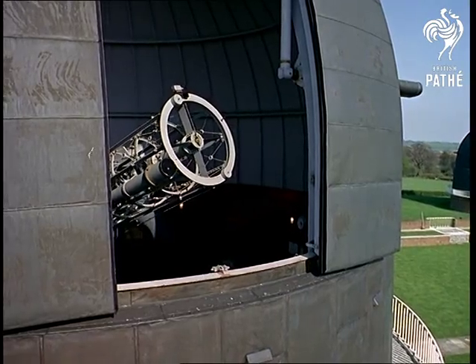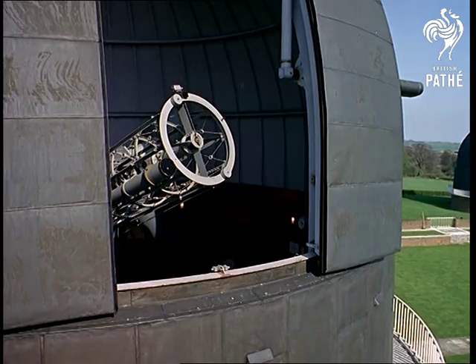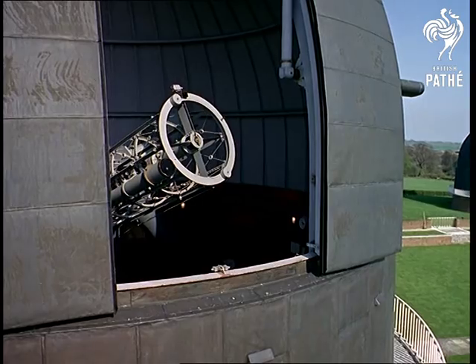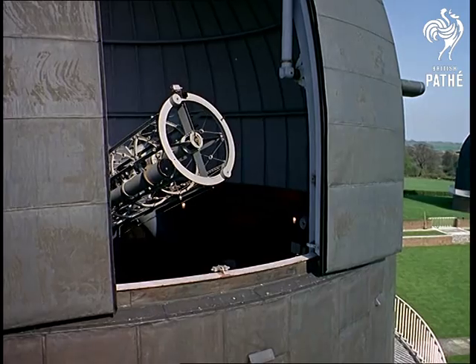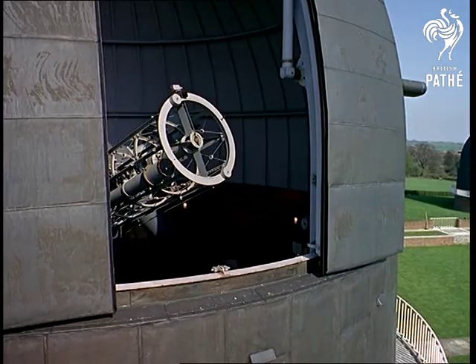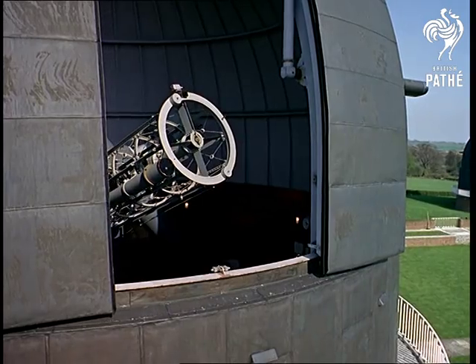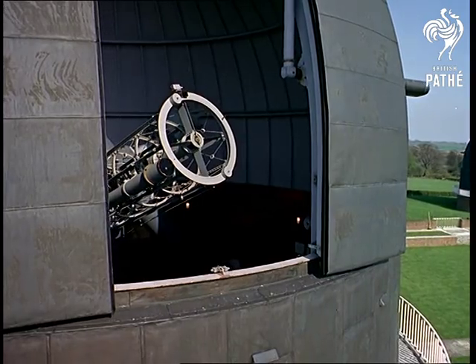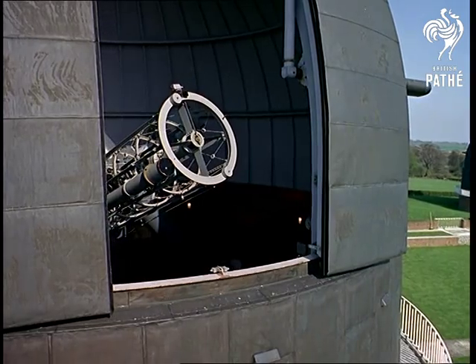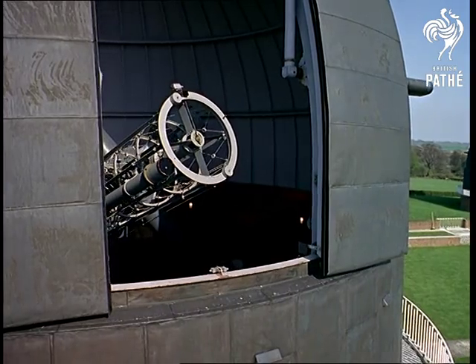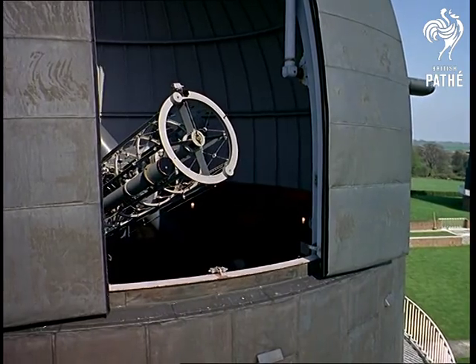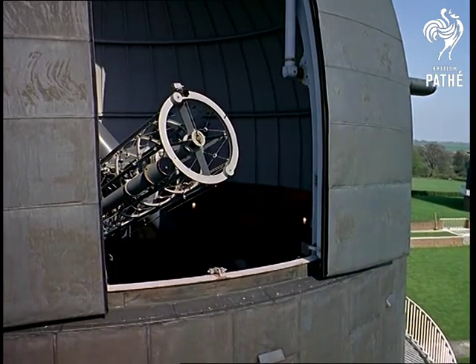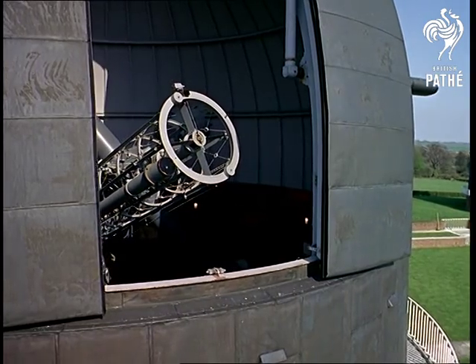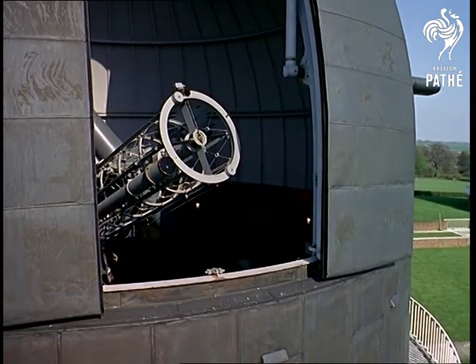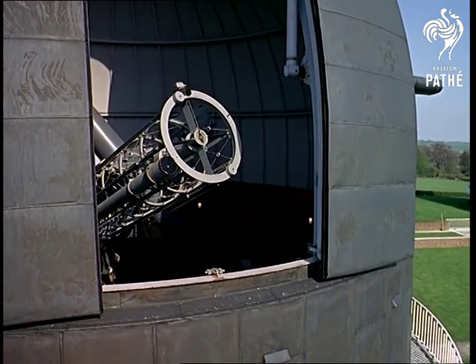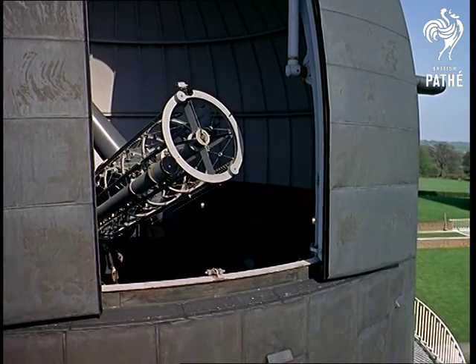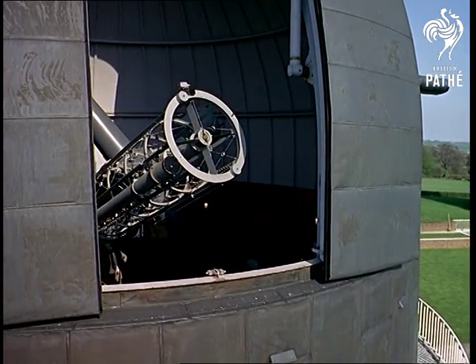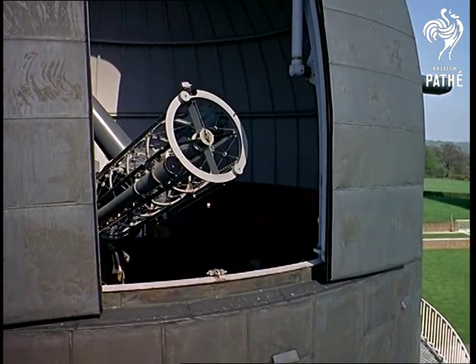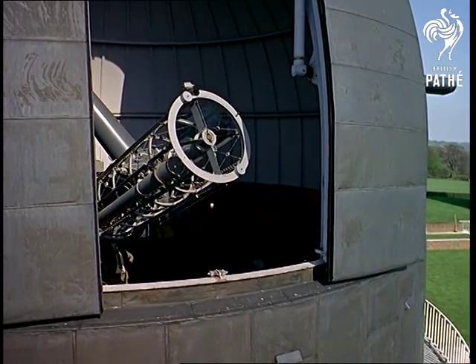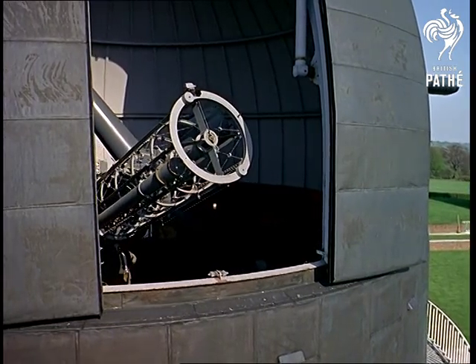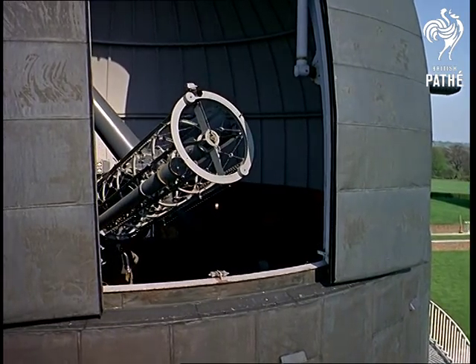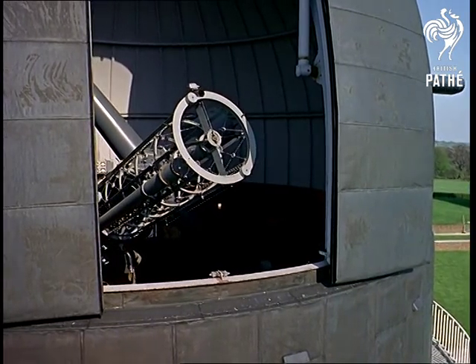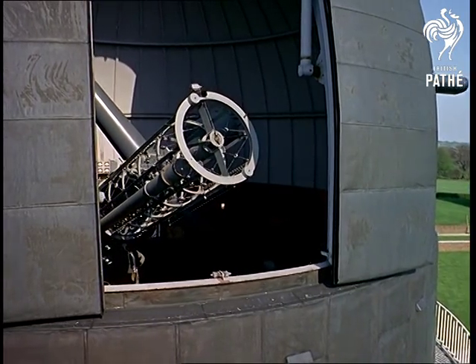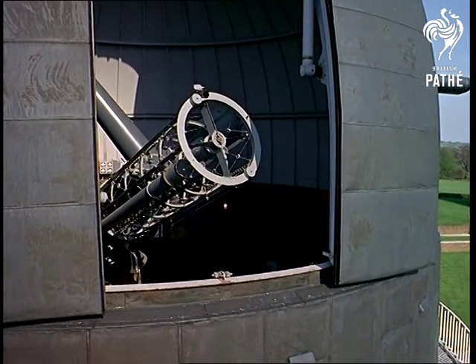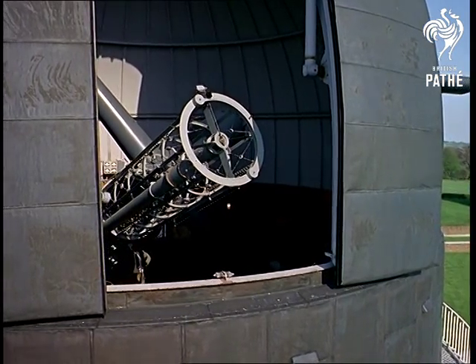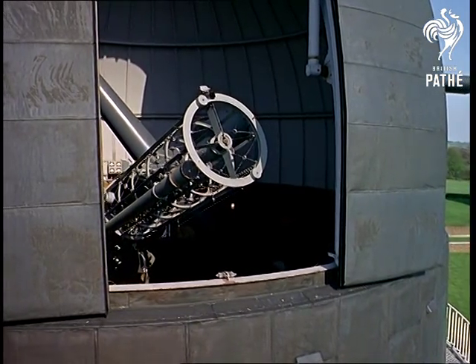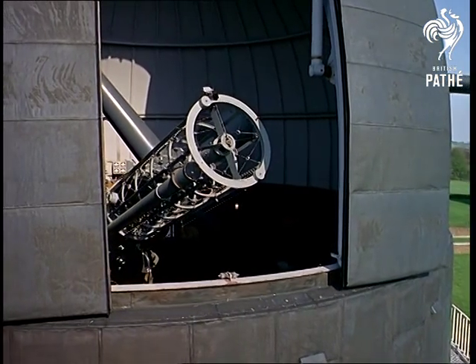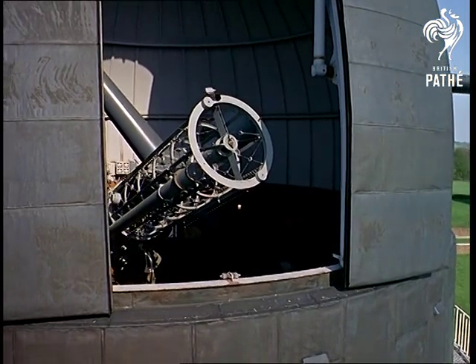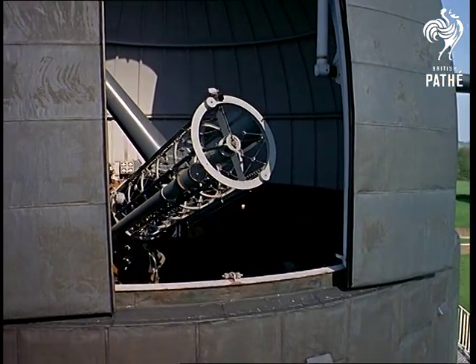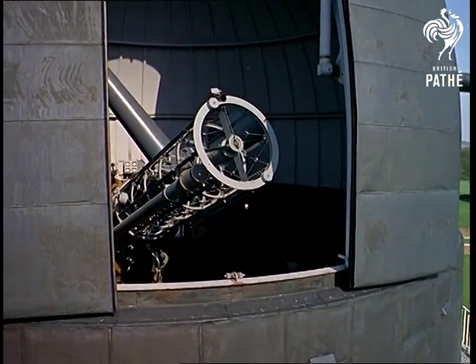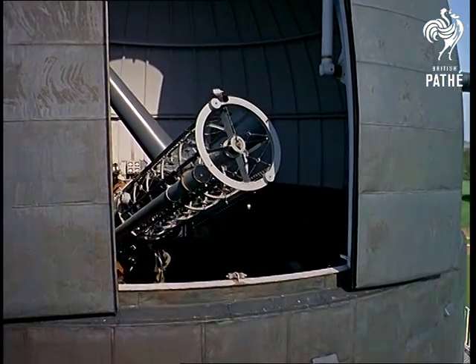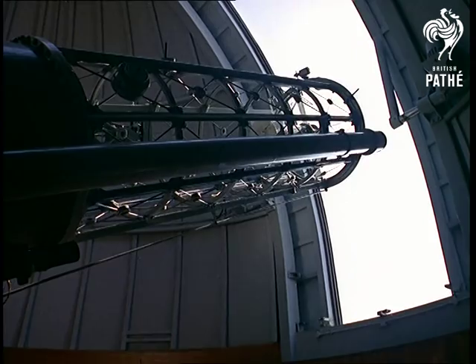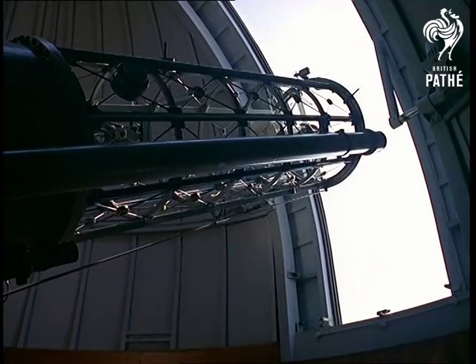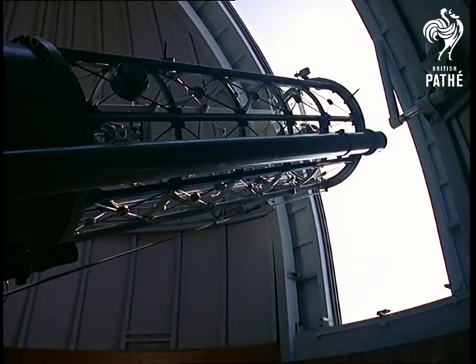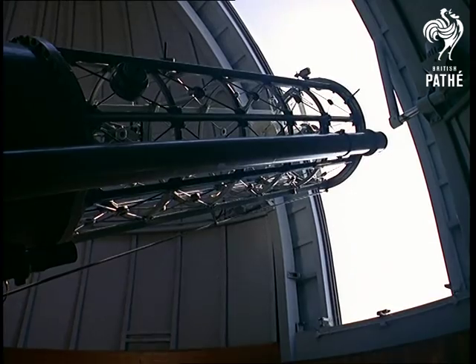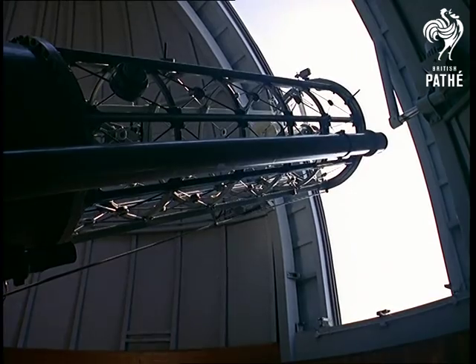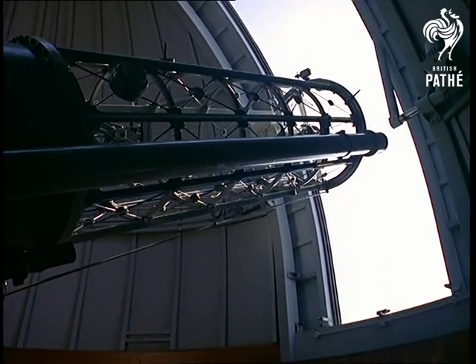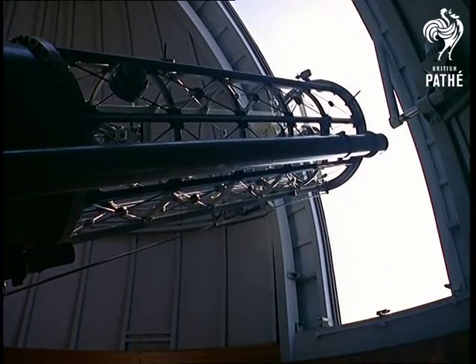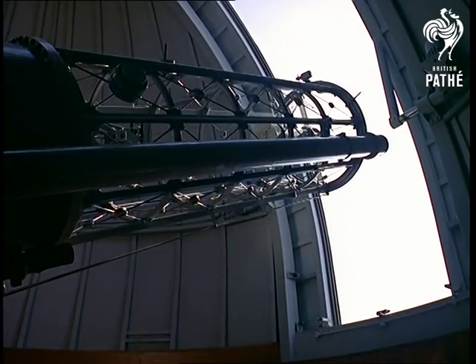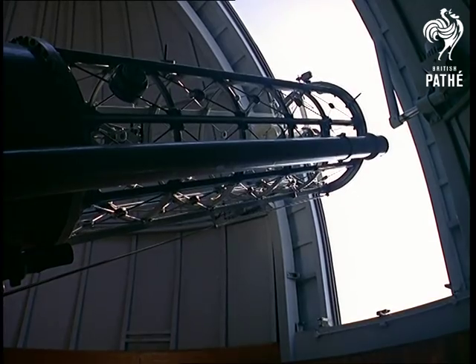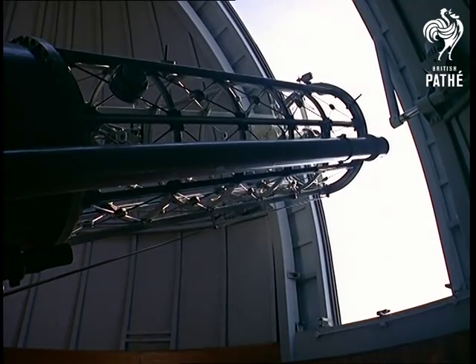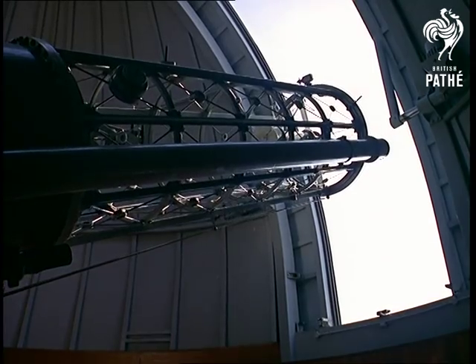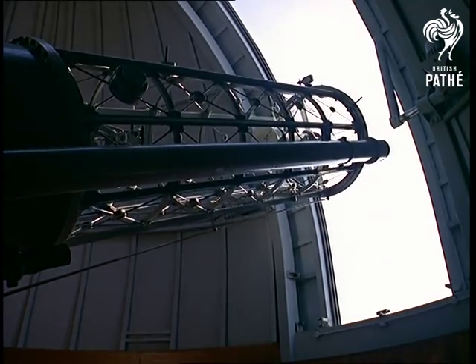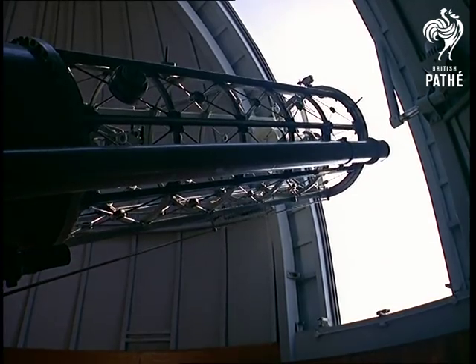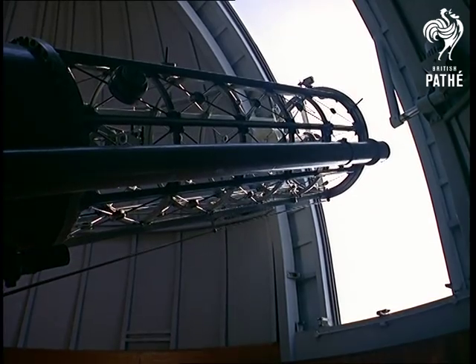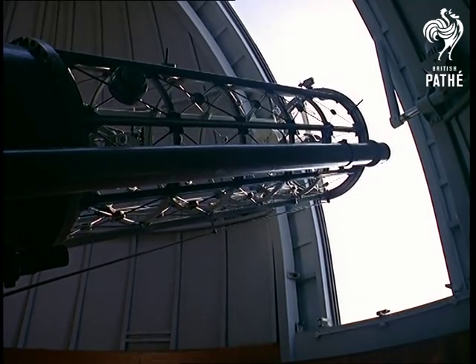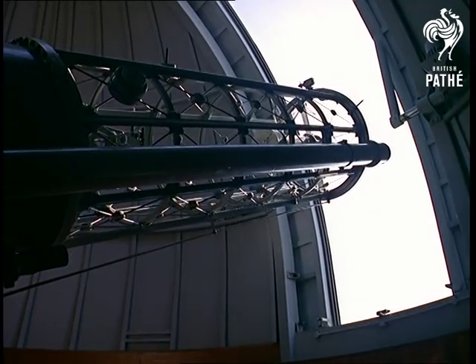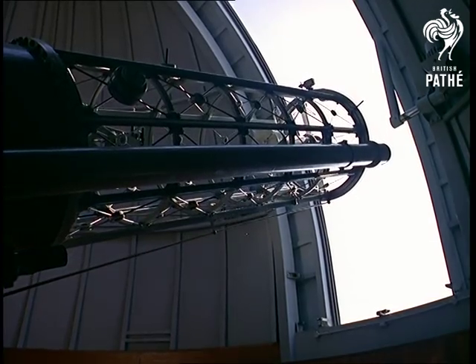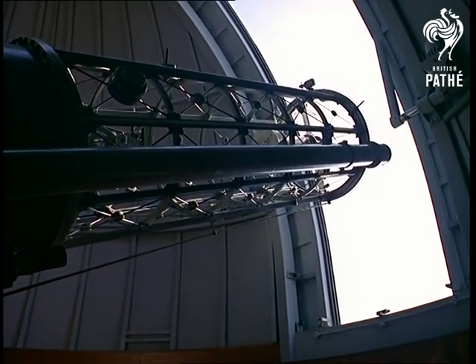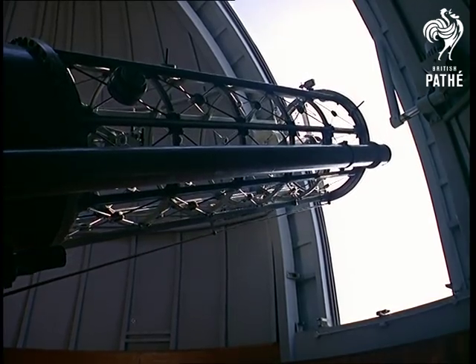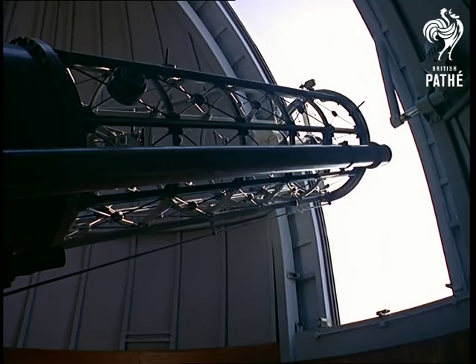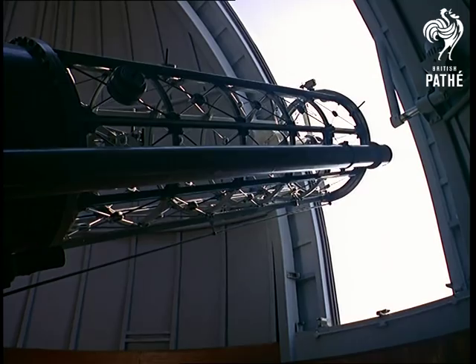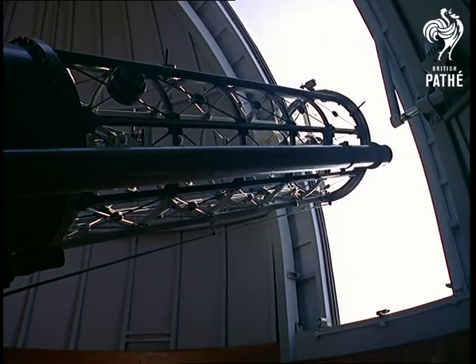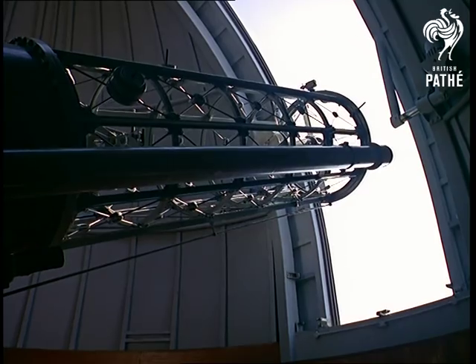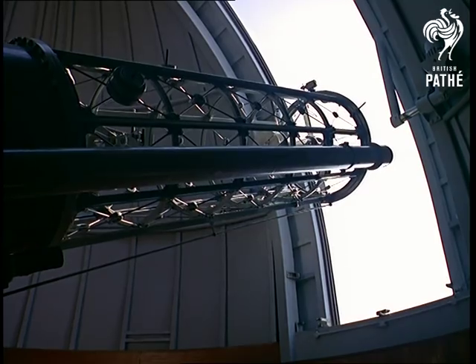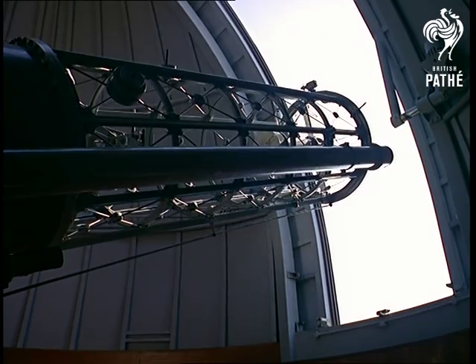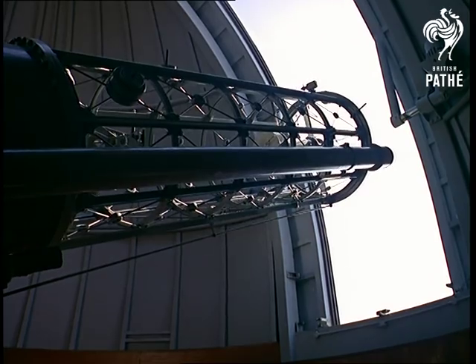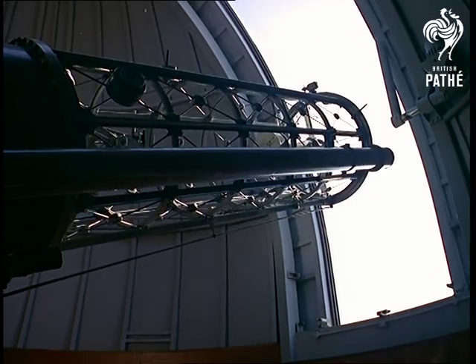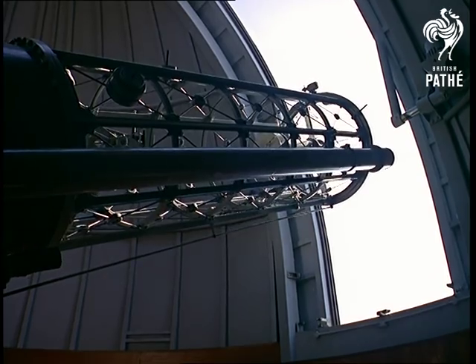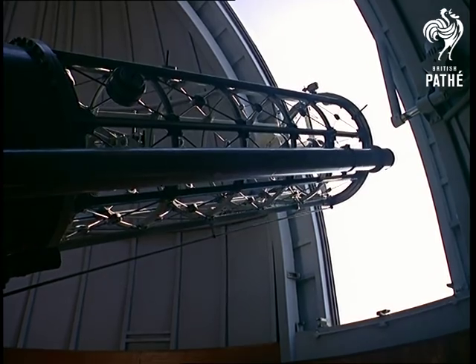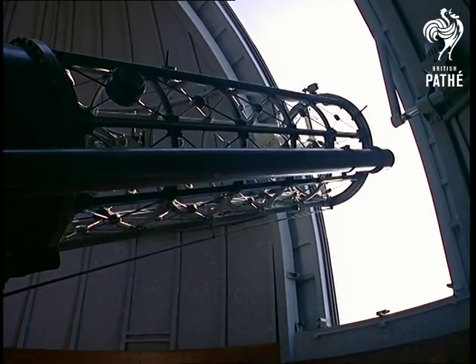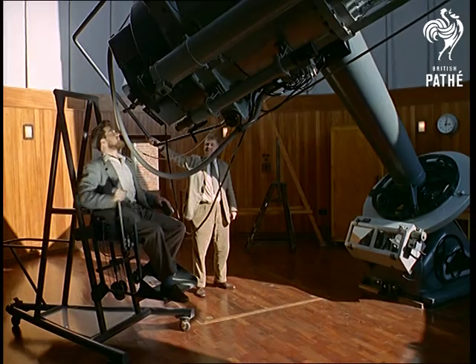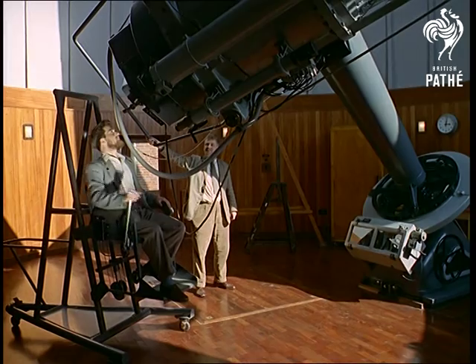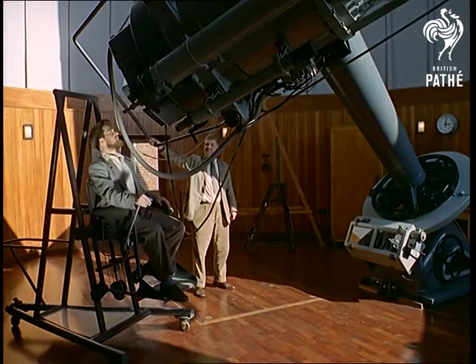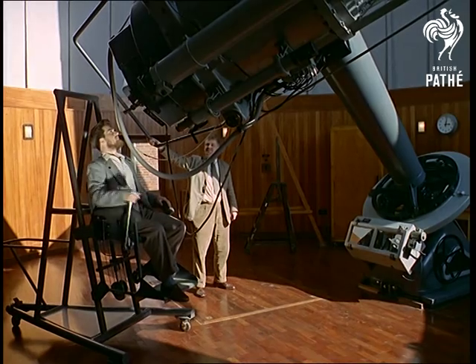This is the 36-inch reflector telescope, the biggest in the country. It's used to study the speed and surface layers of the stars.